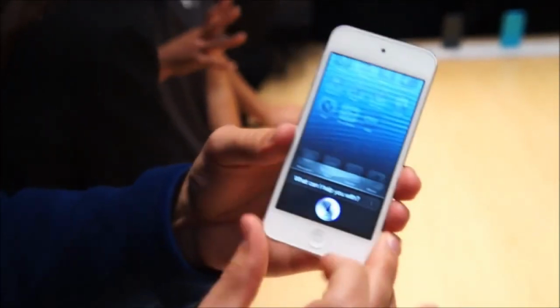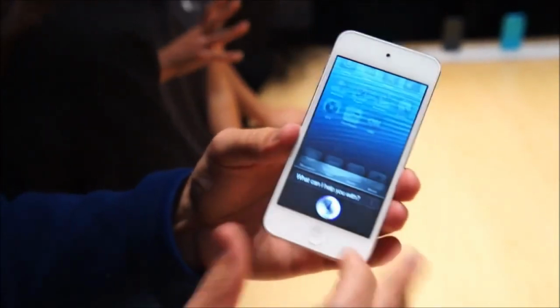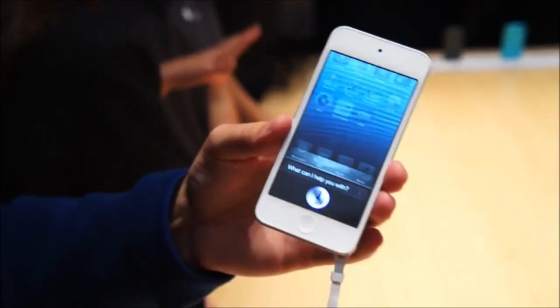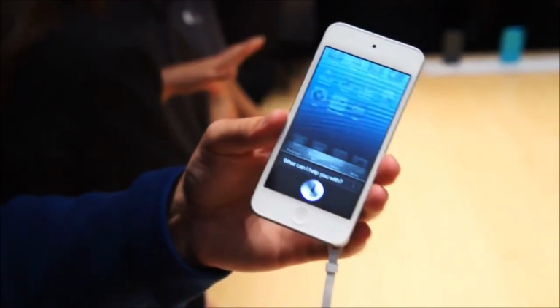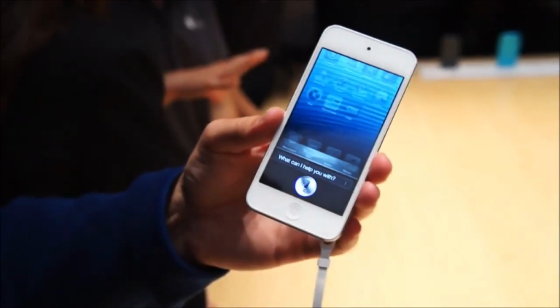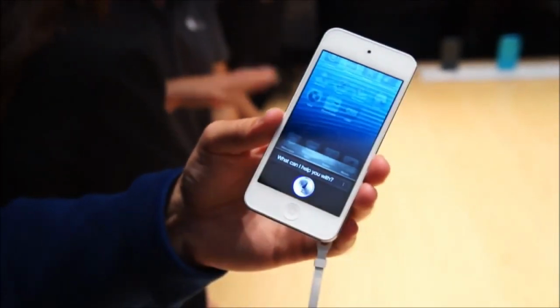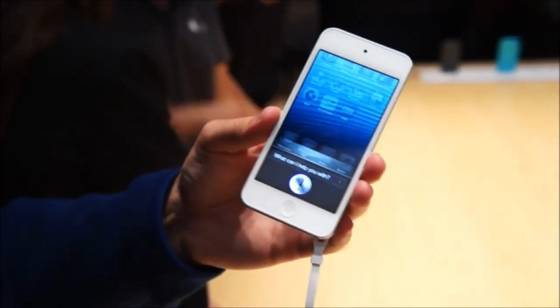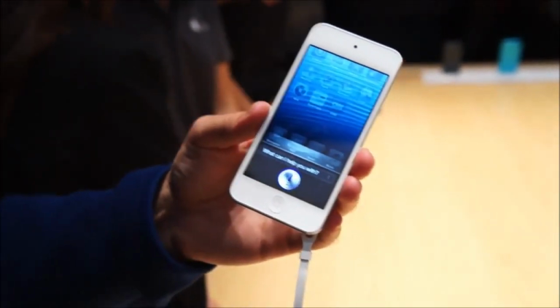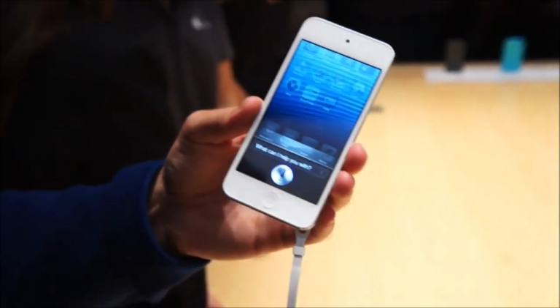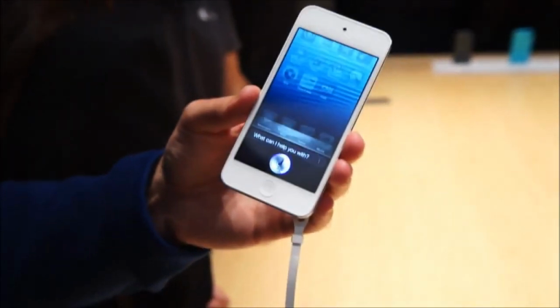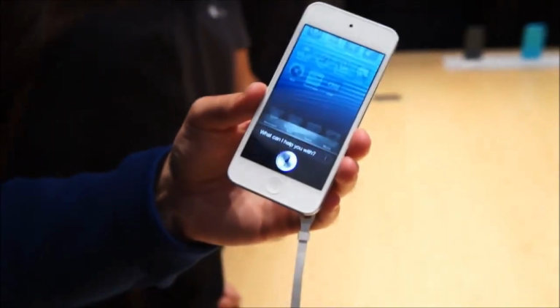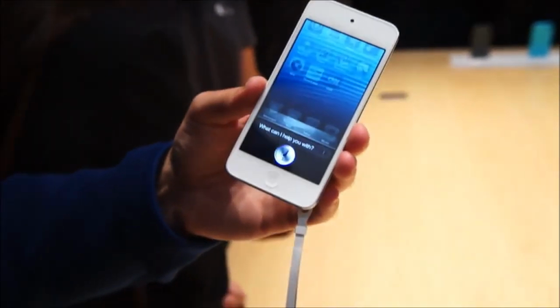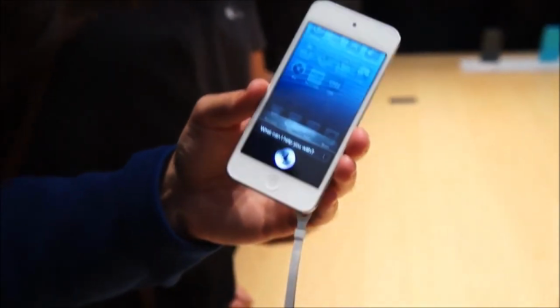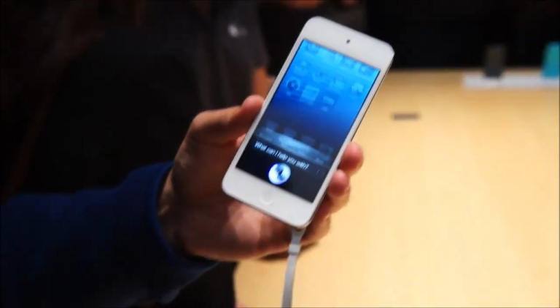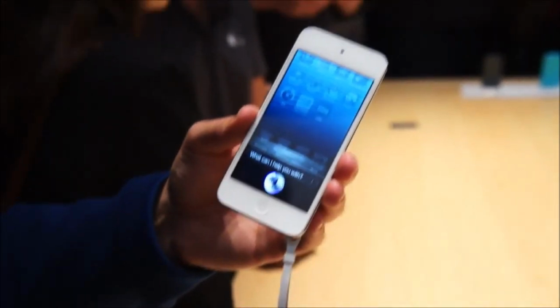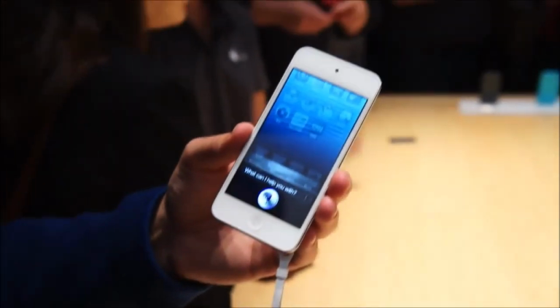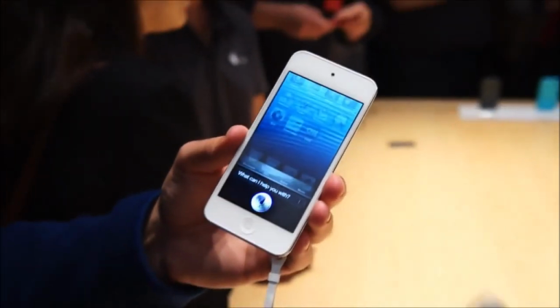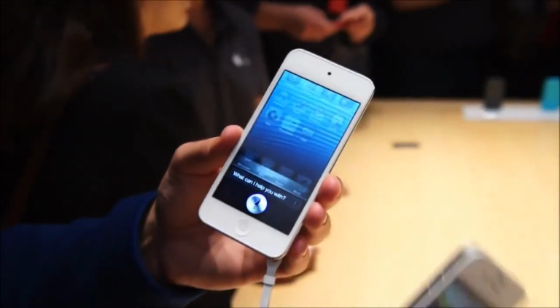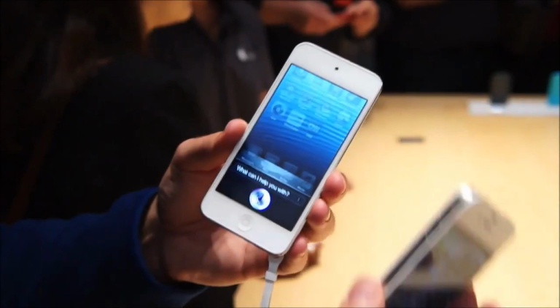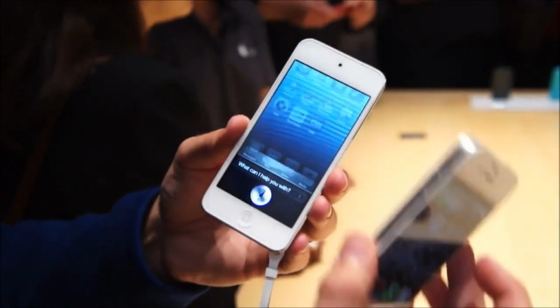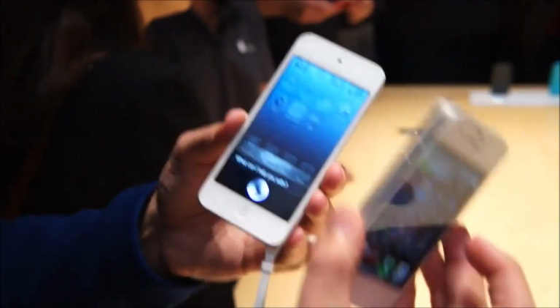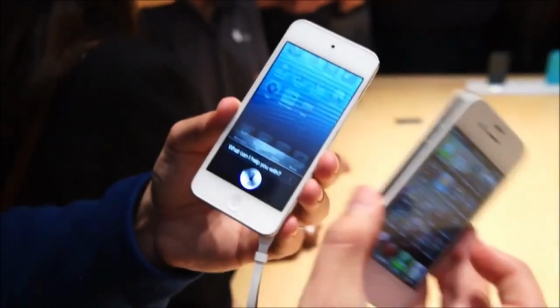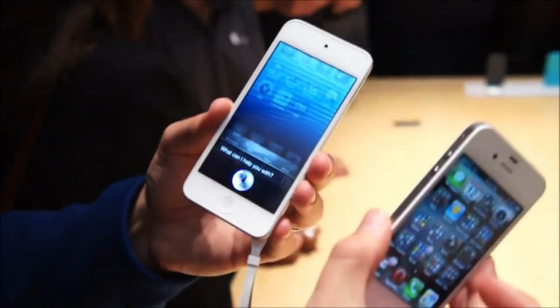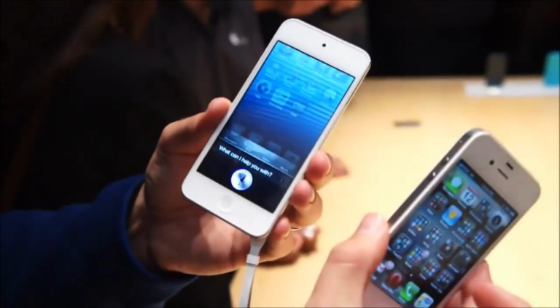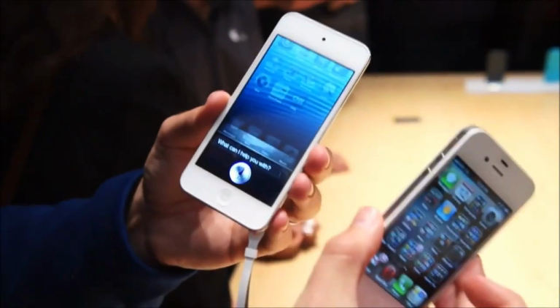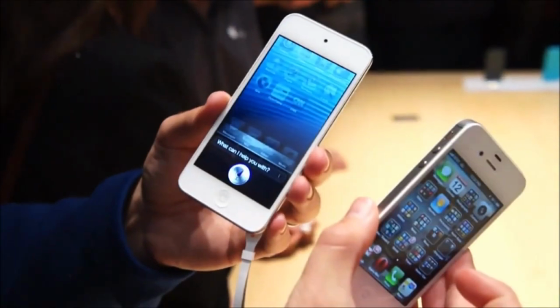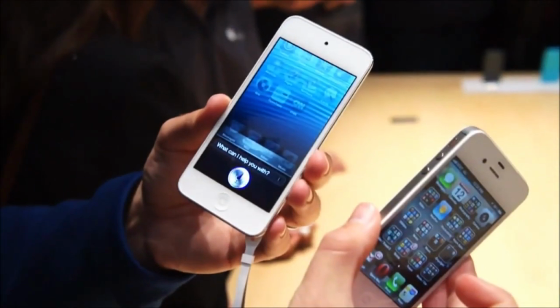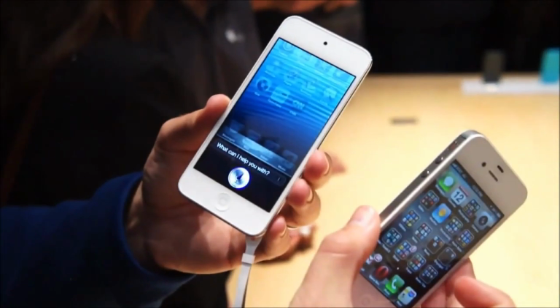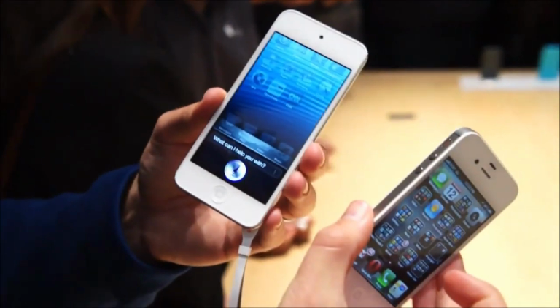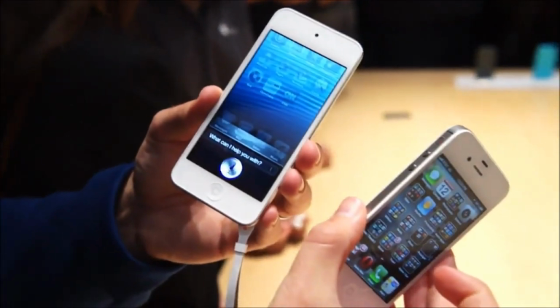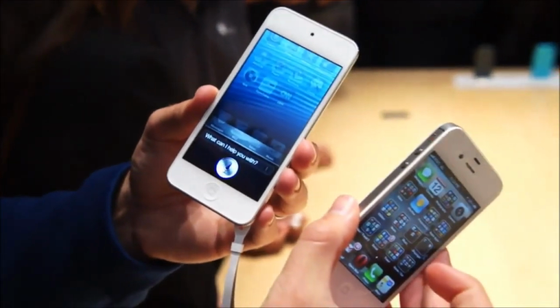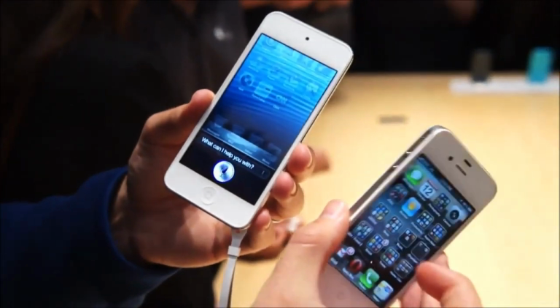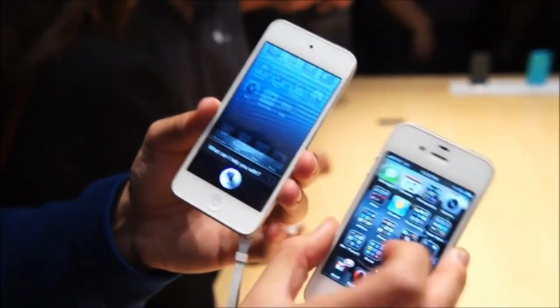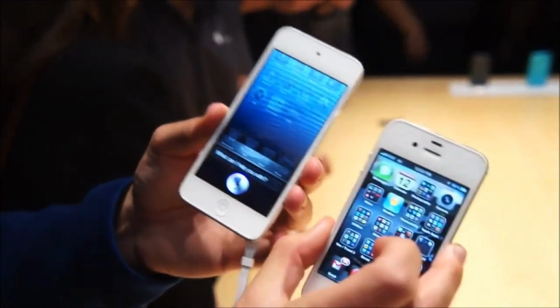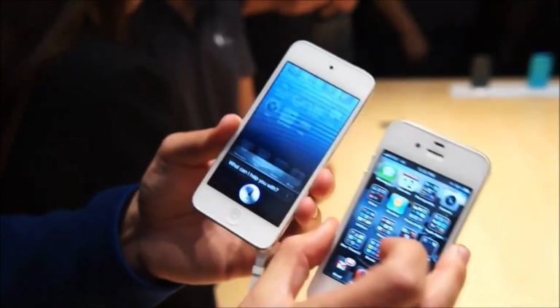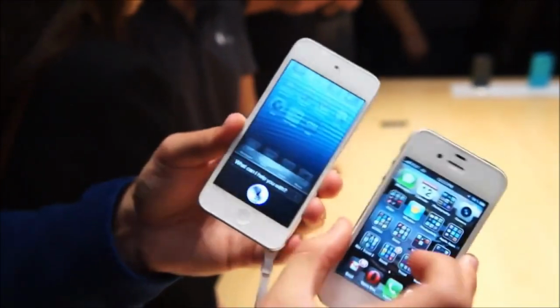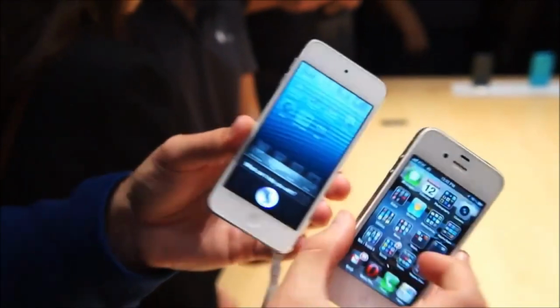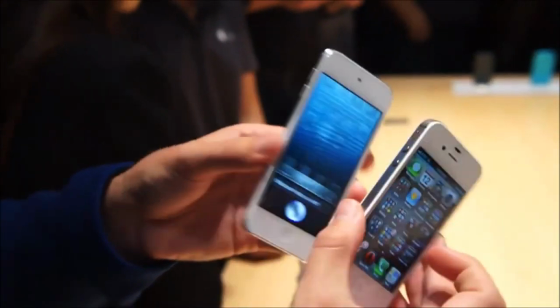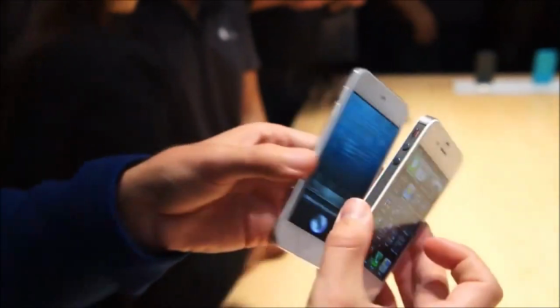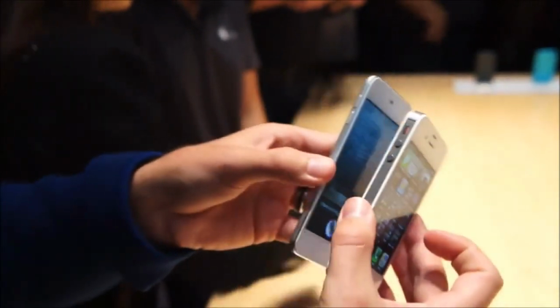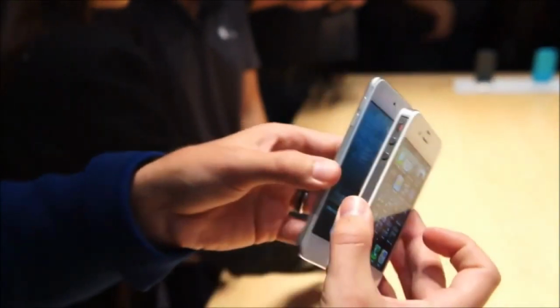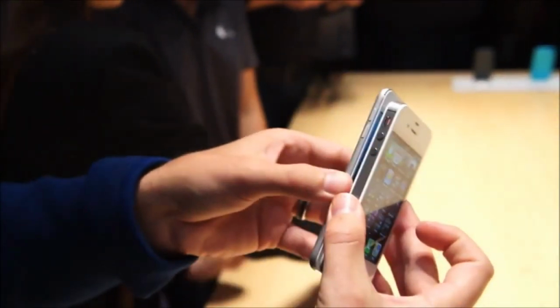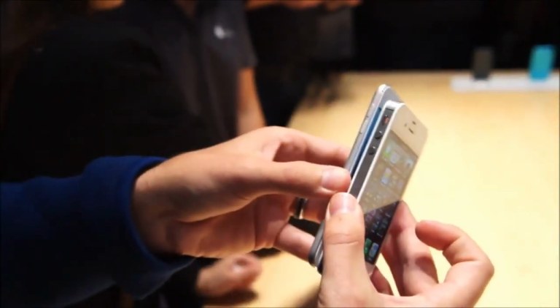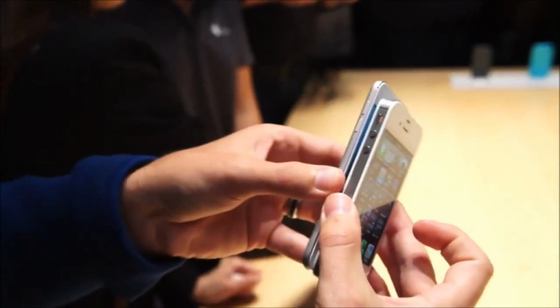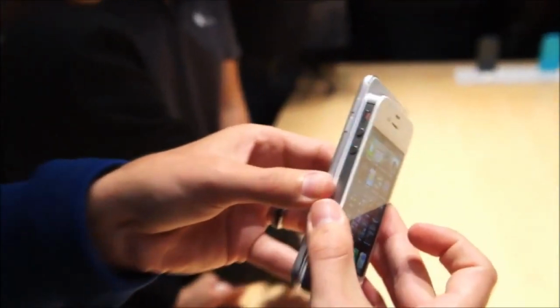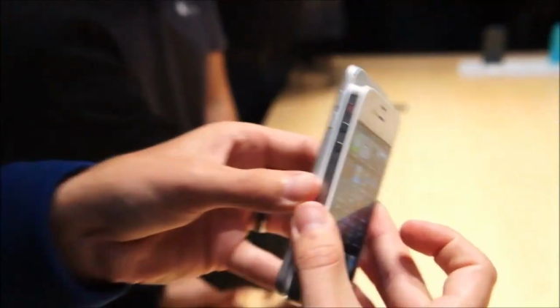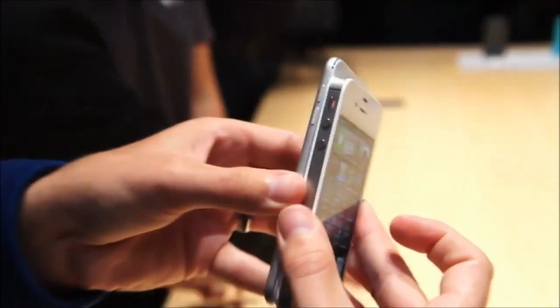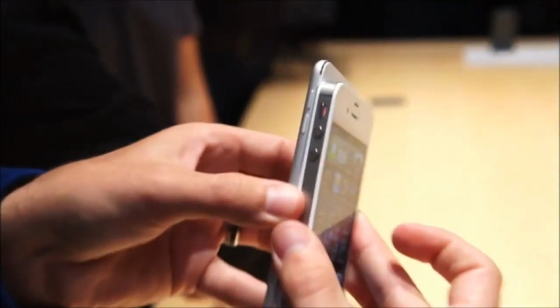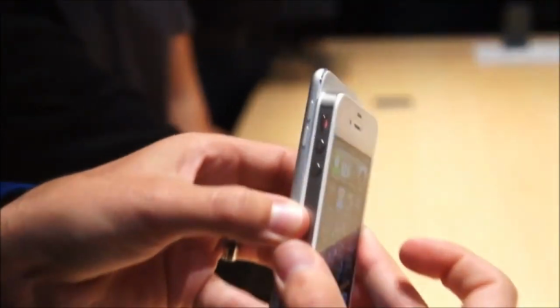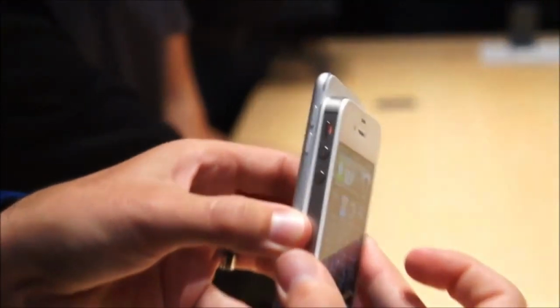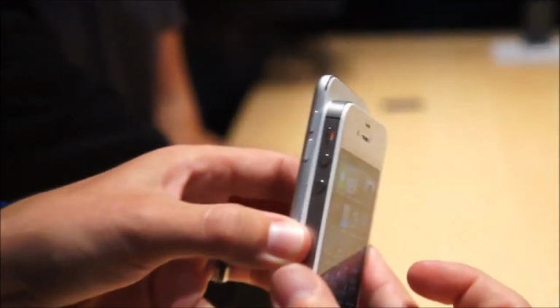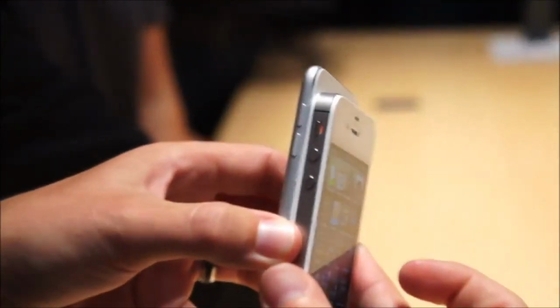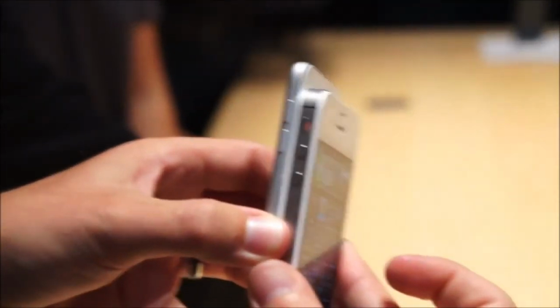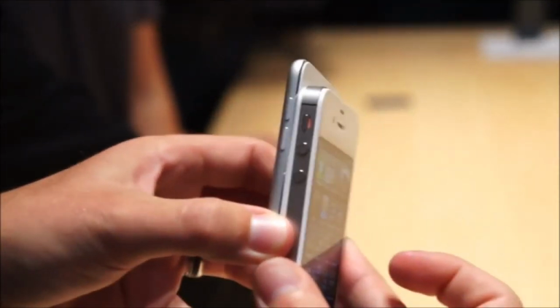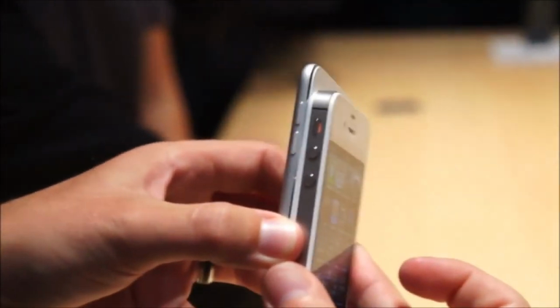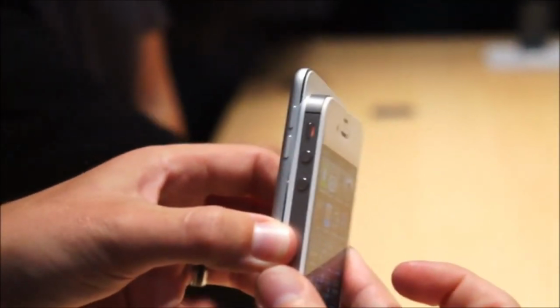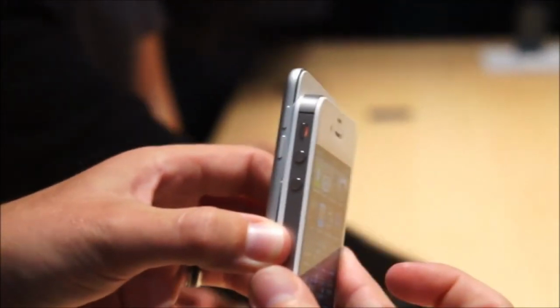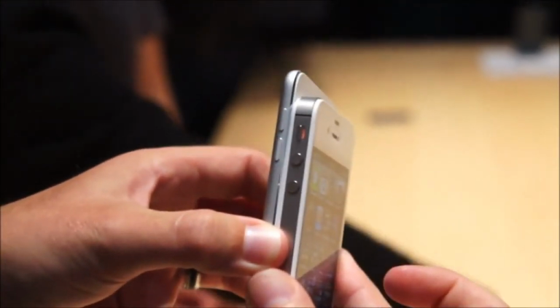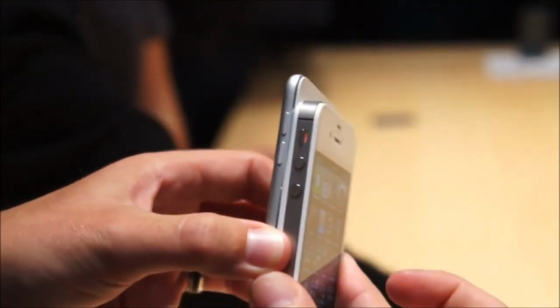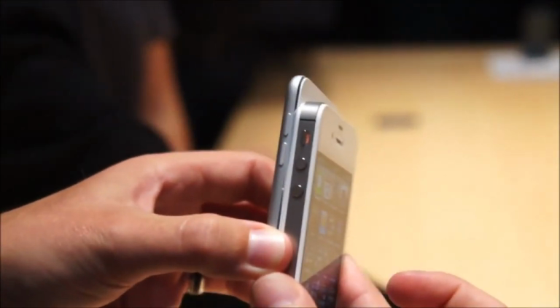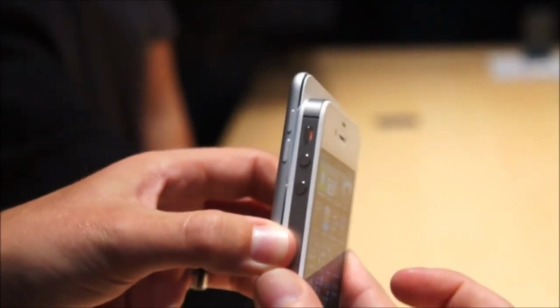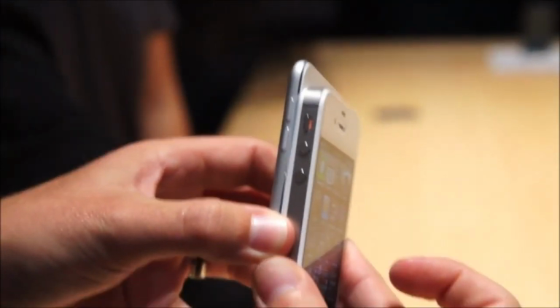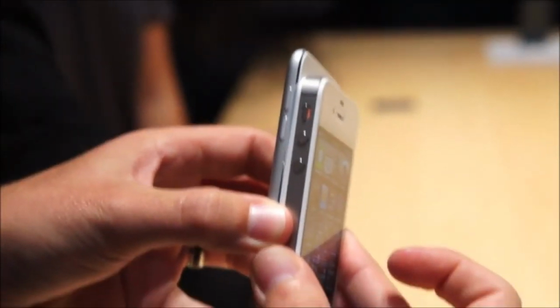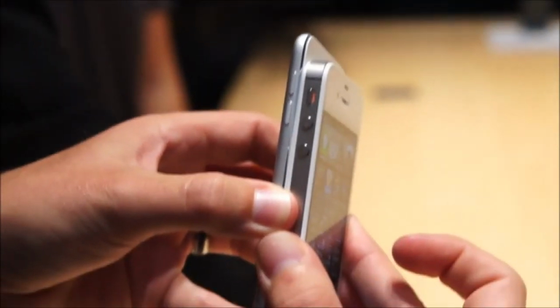In the meanwhile, I'm going to give you a look at what this looks like beside the iPhone 4S right here. You can see the thickness difference.